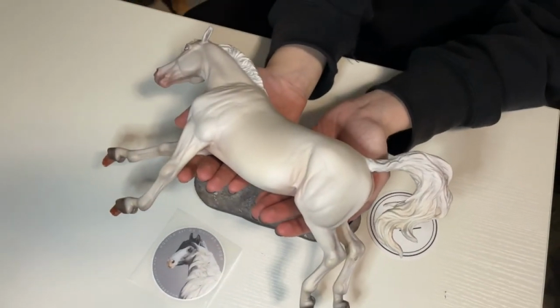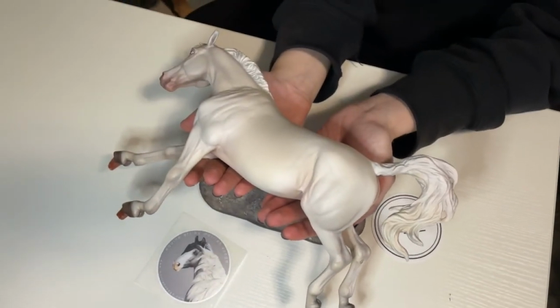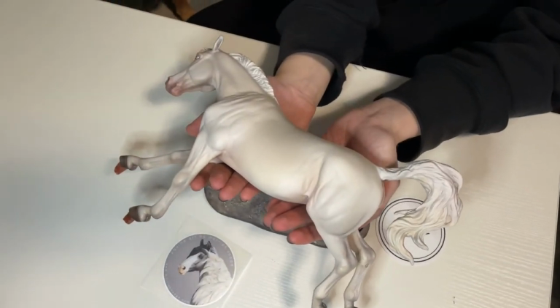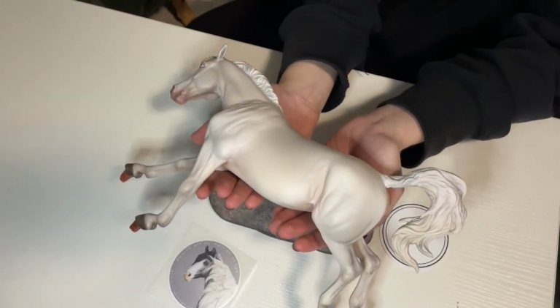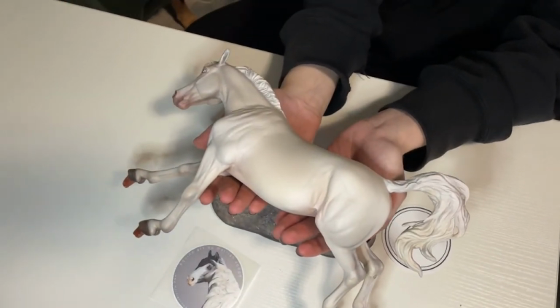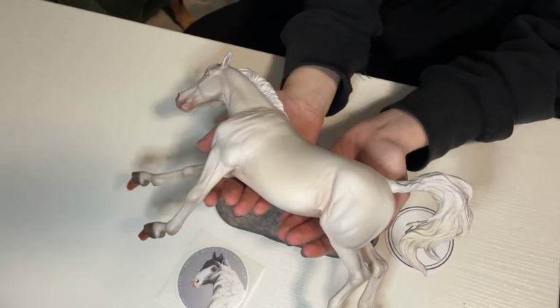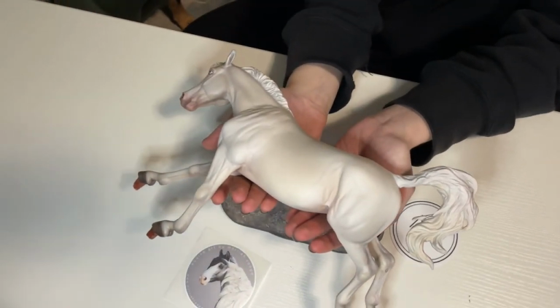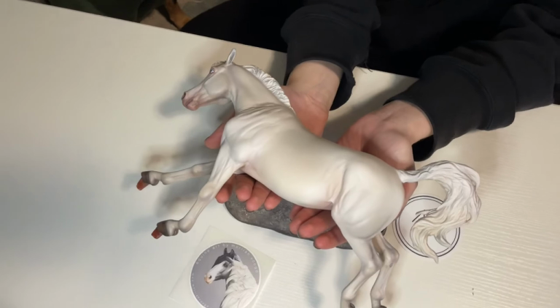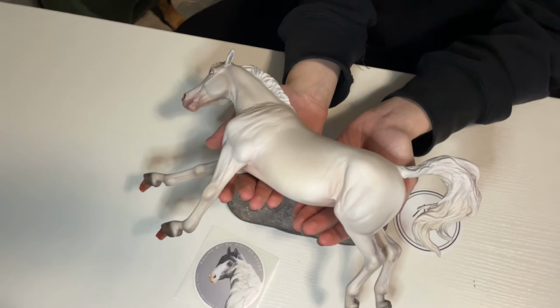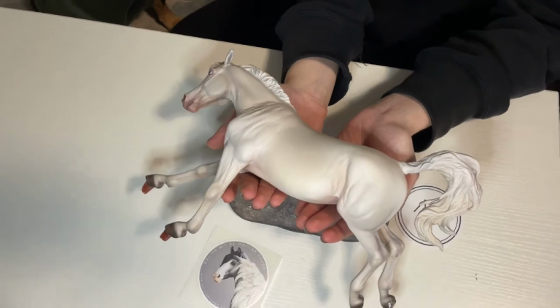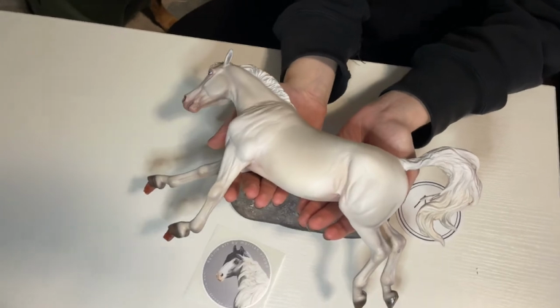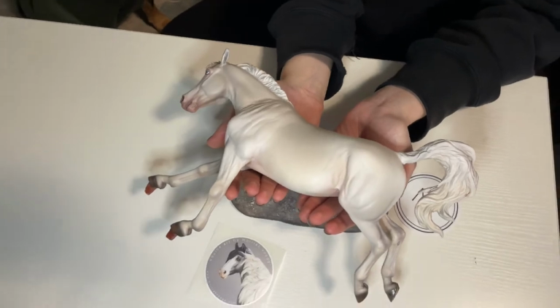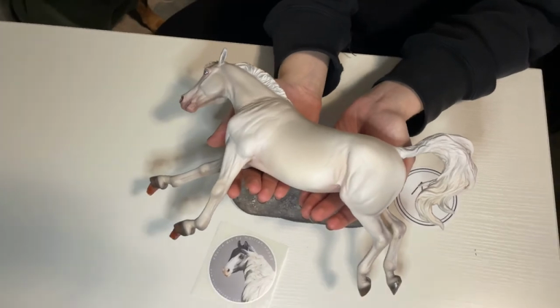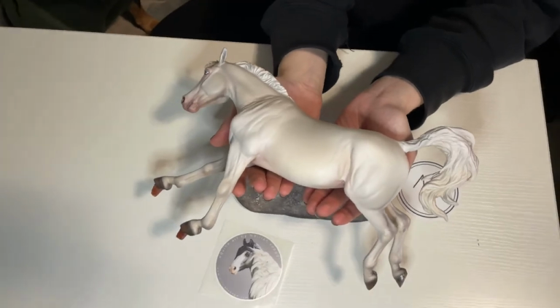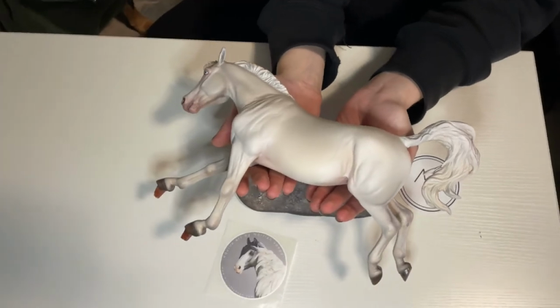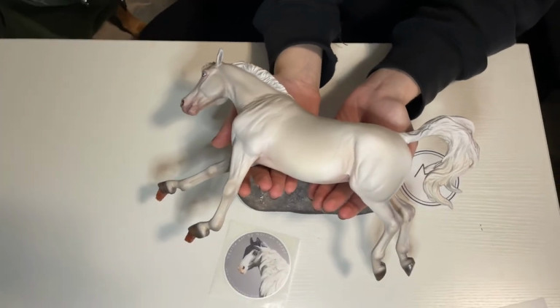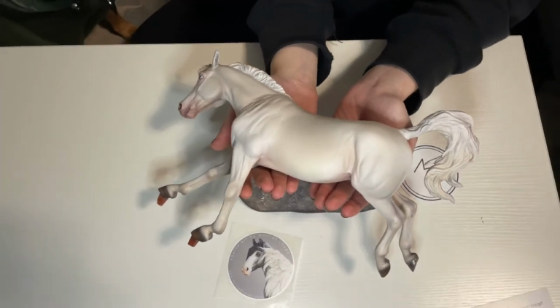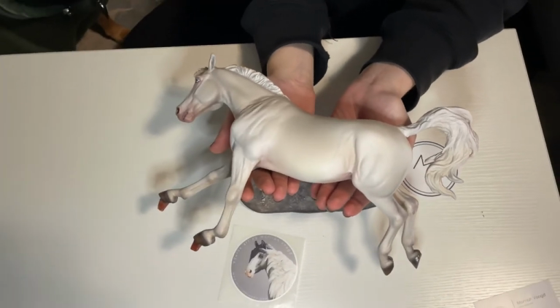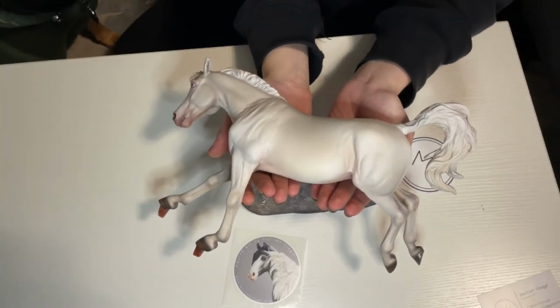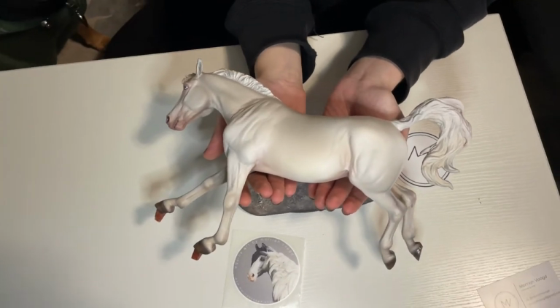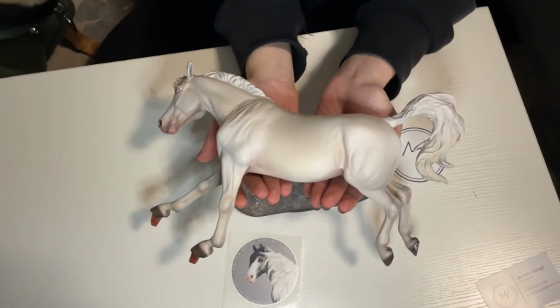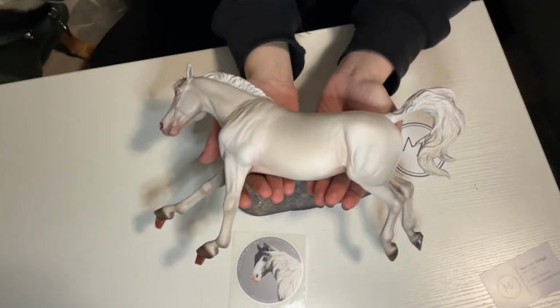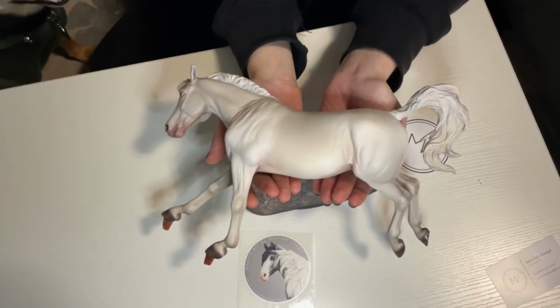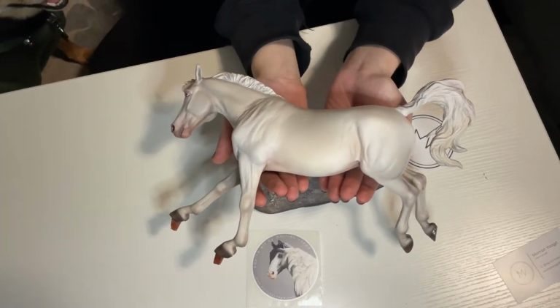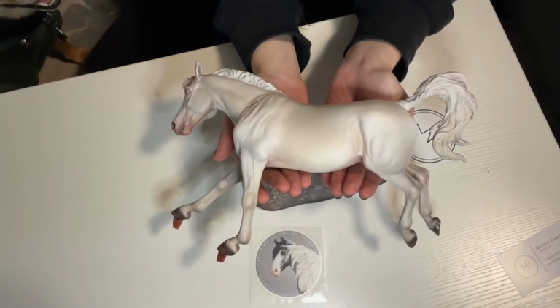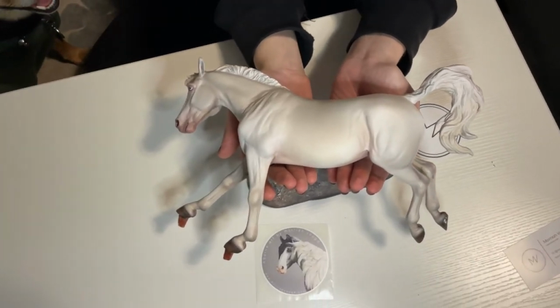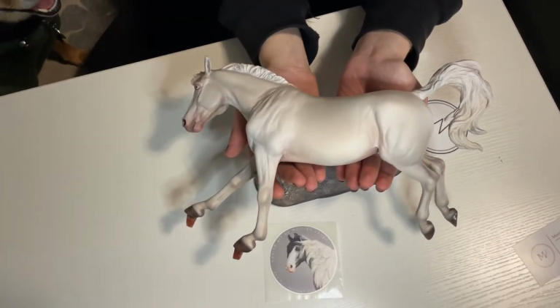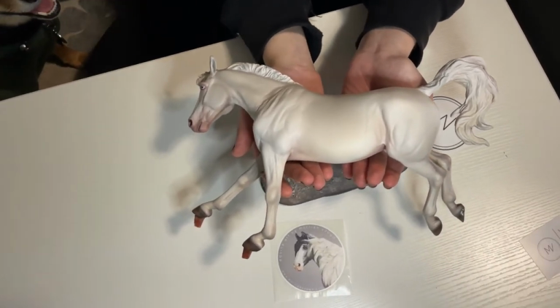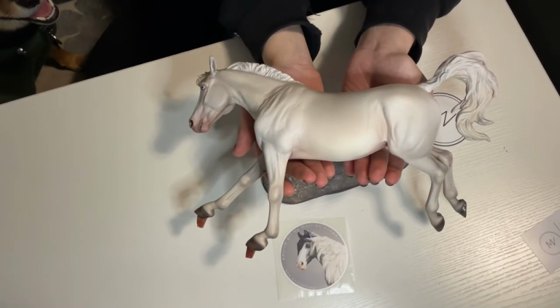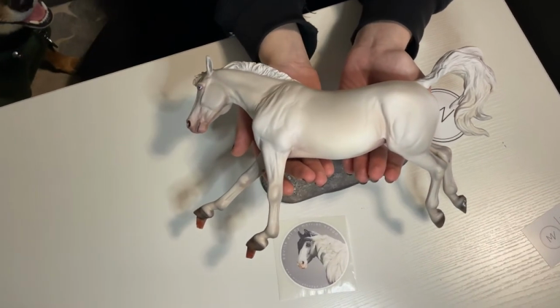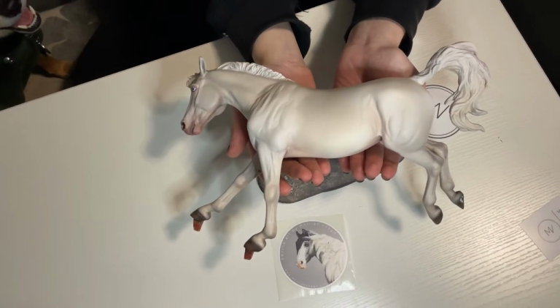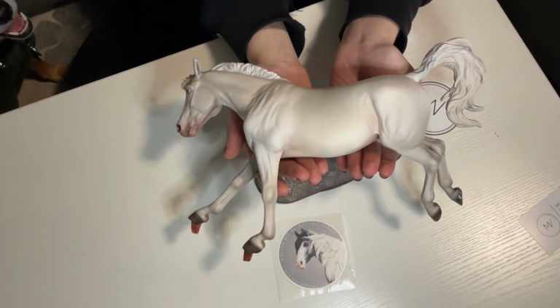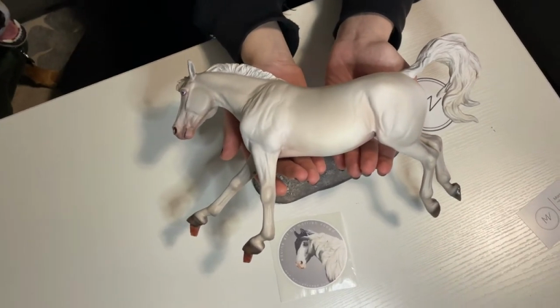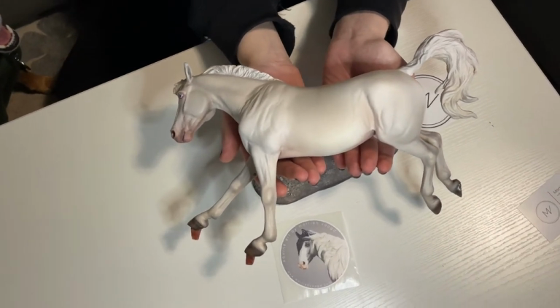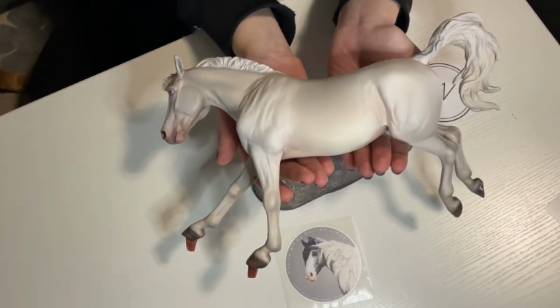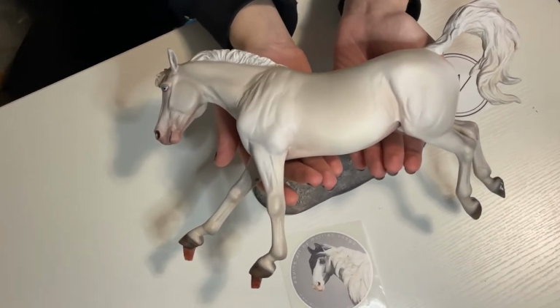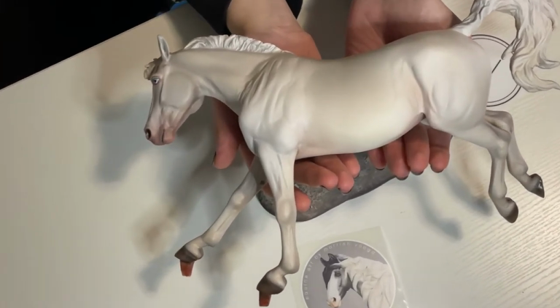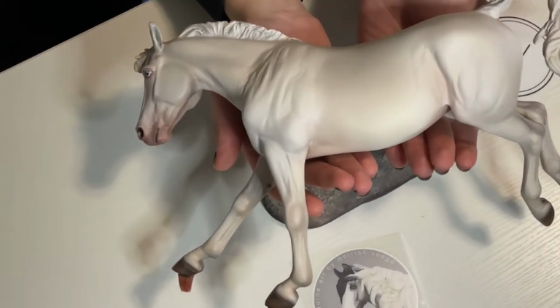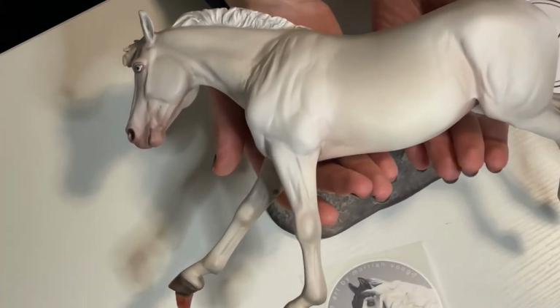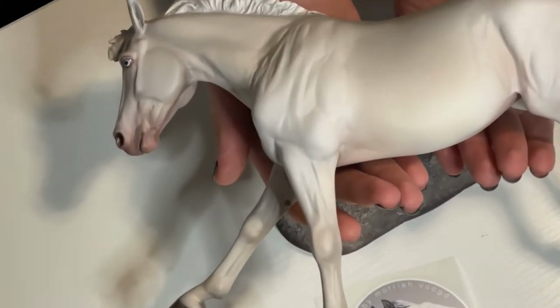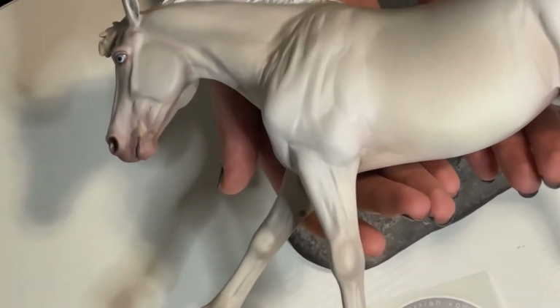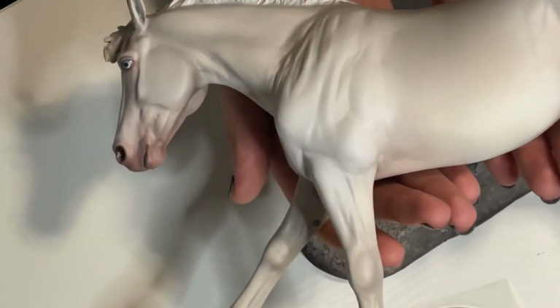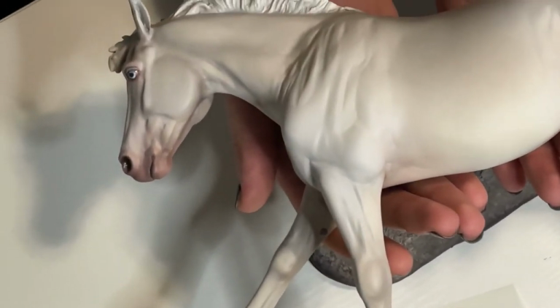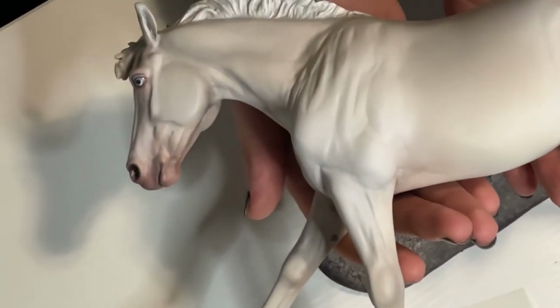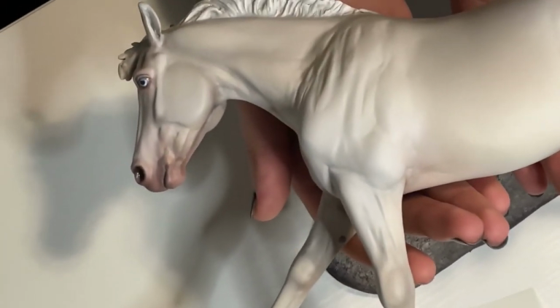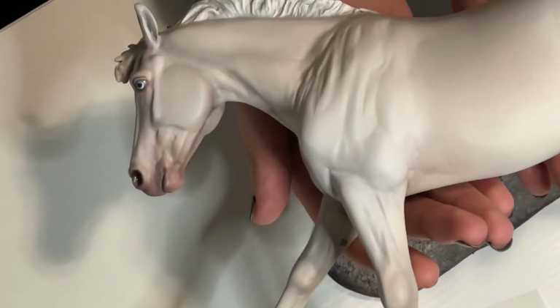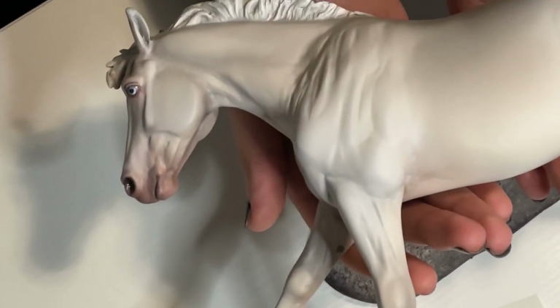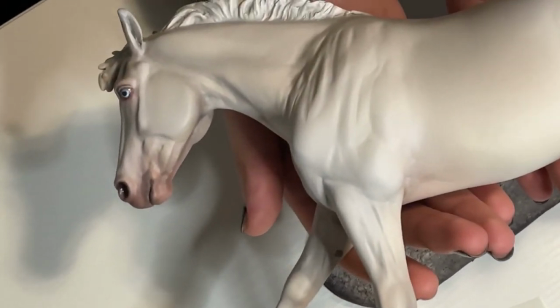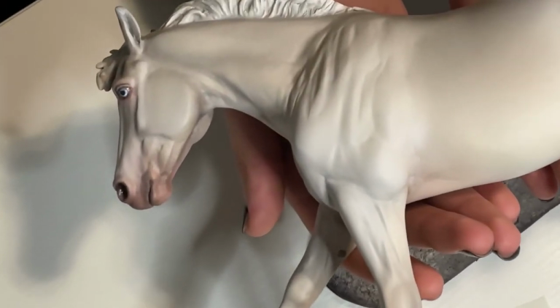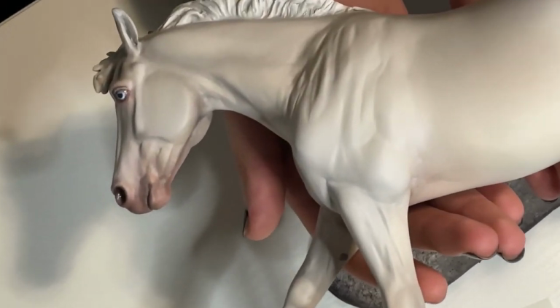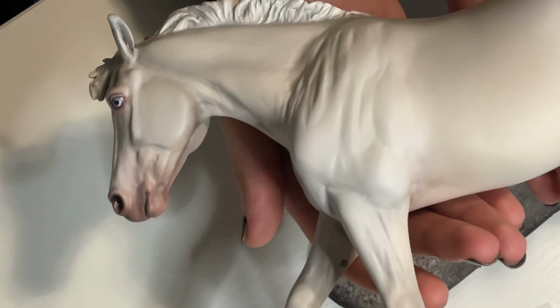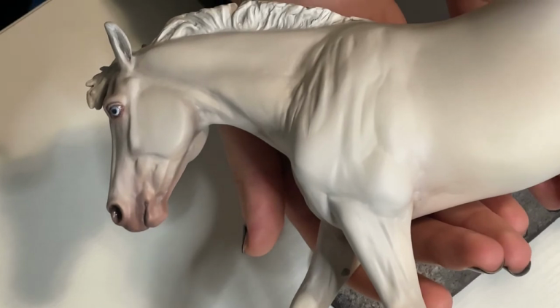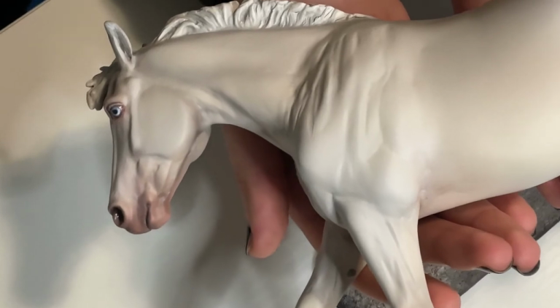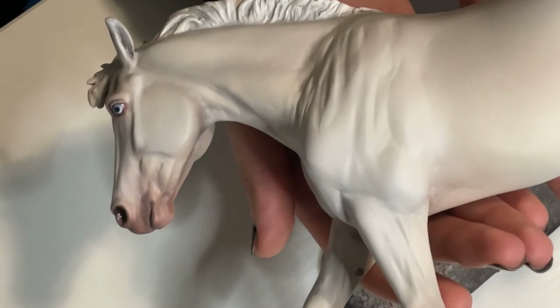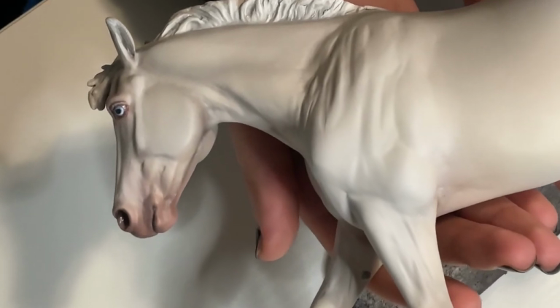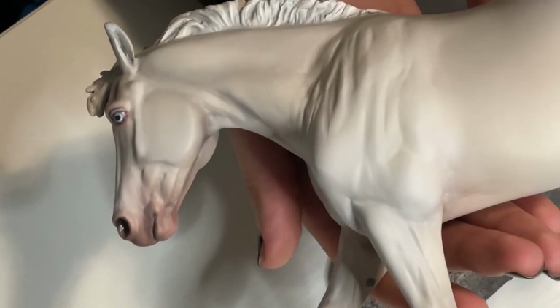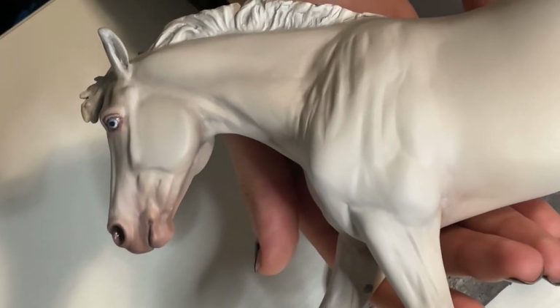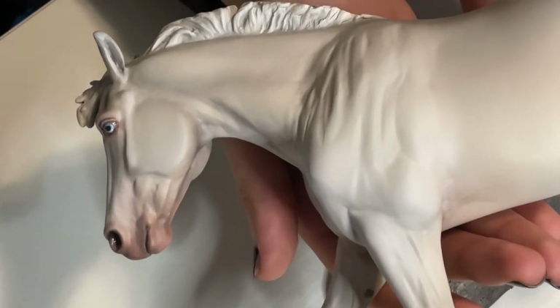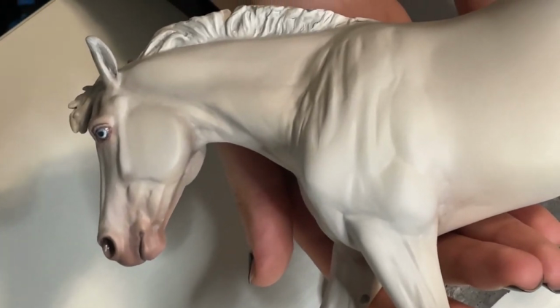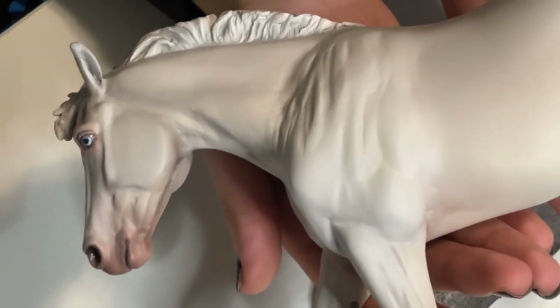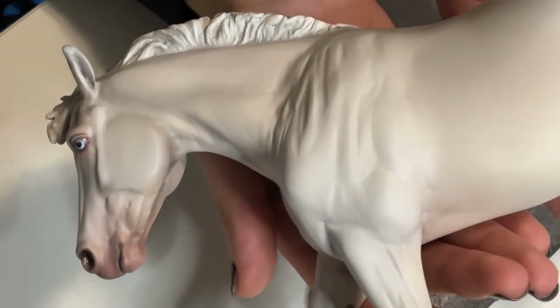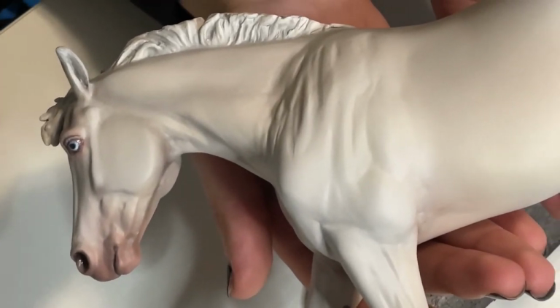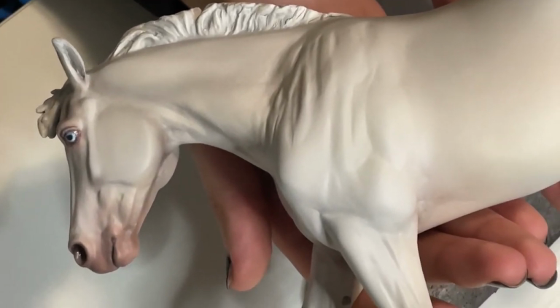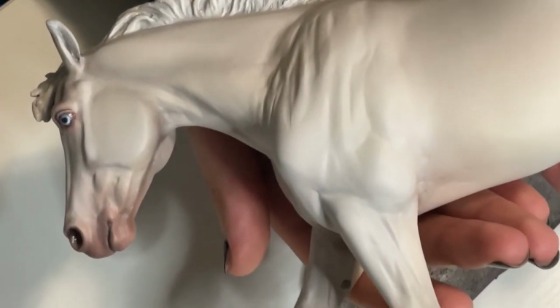I think my absolute favourite part about her is her hooves. Her hooves and her eyes are so detailed and glossed and lifelike.